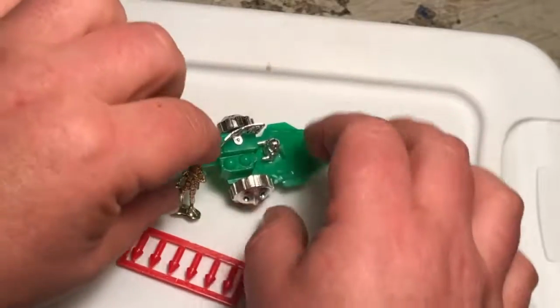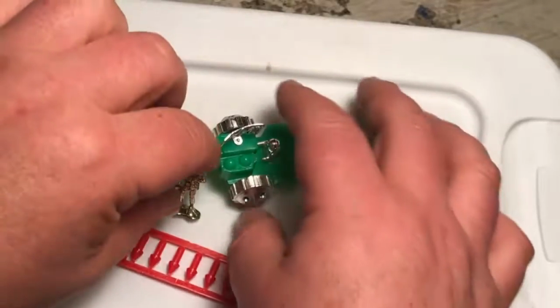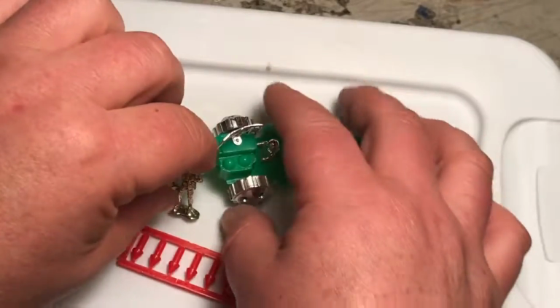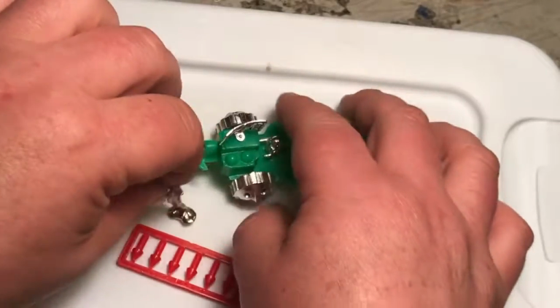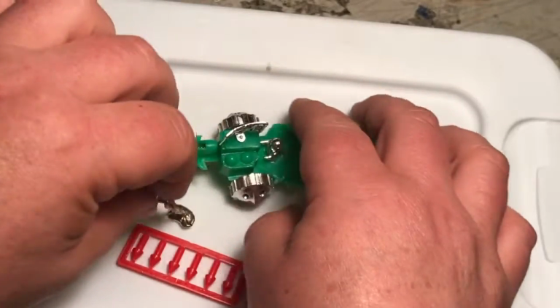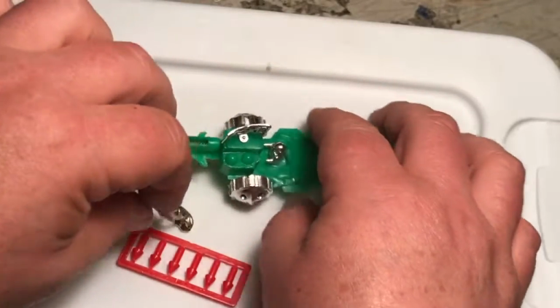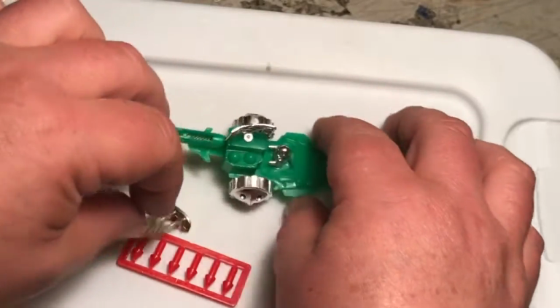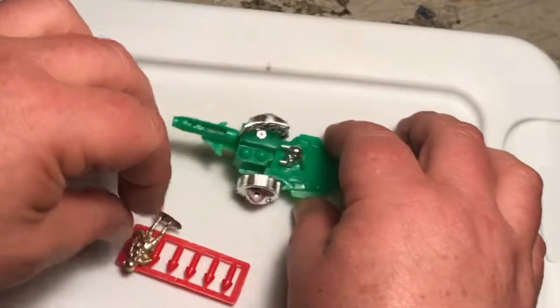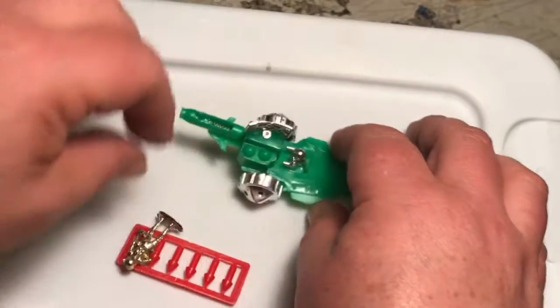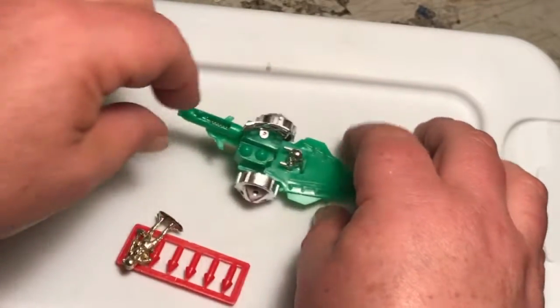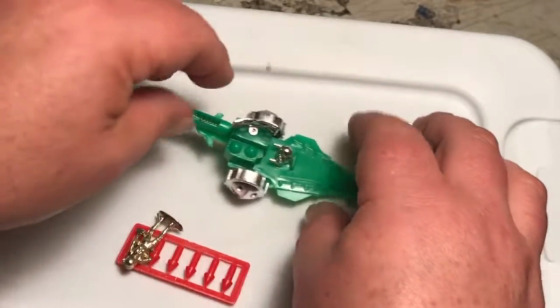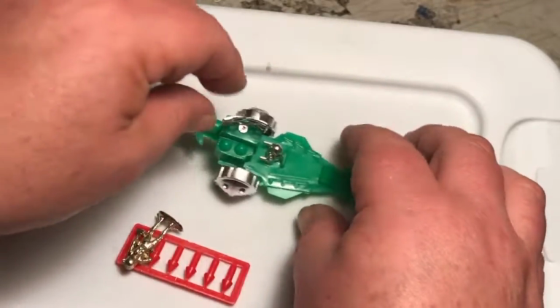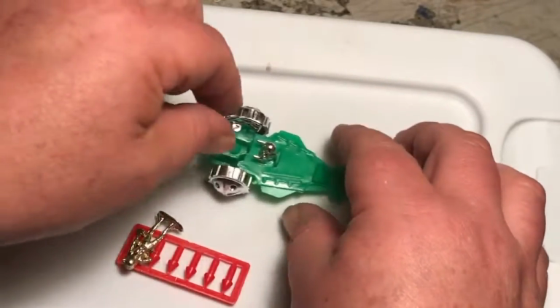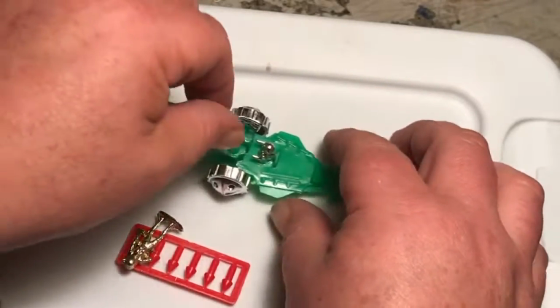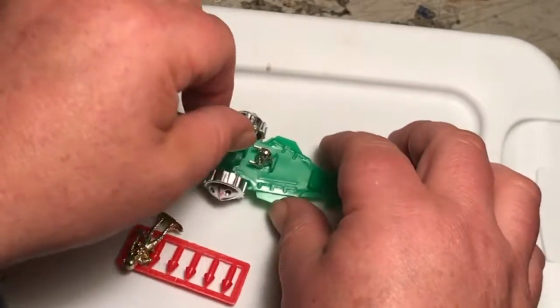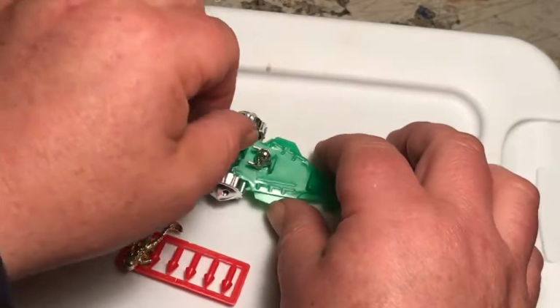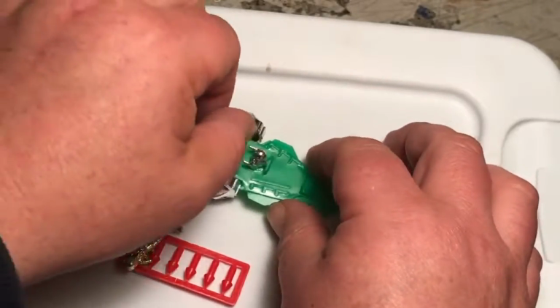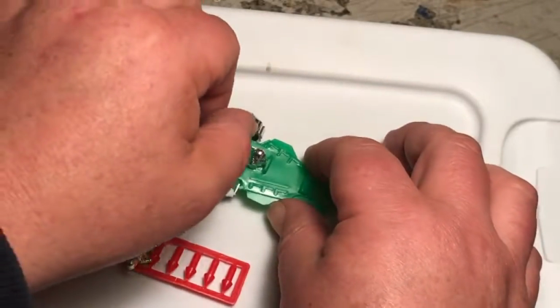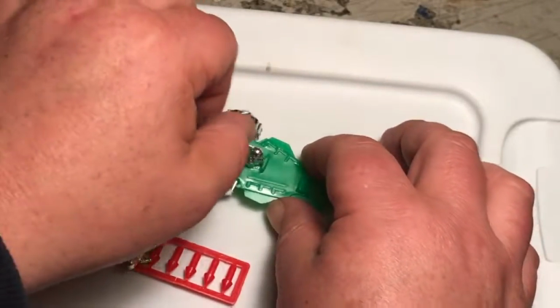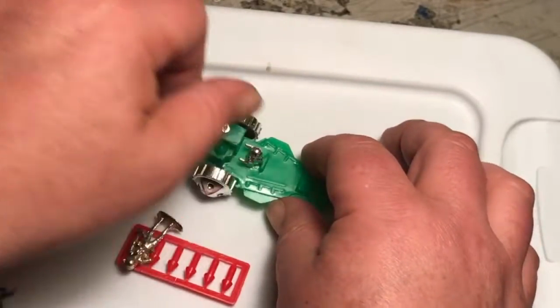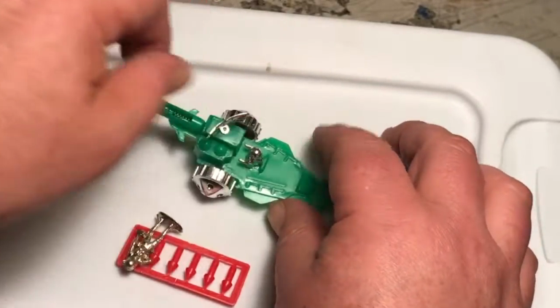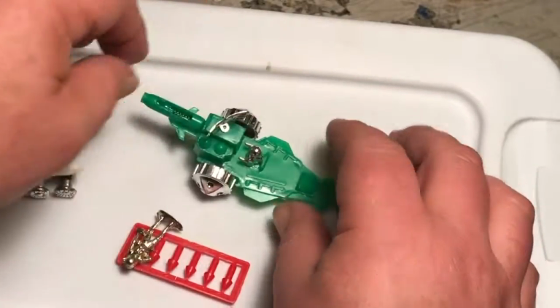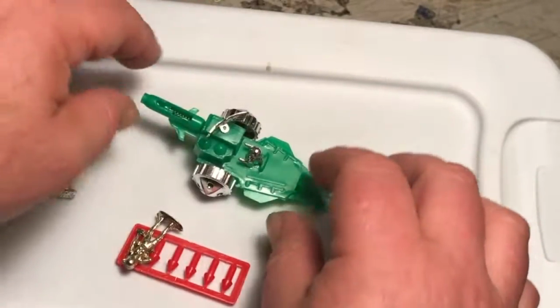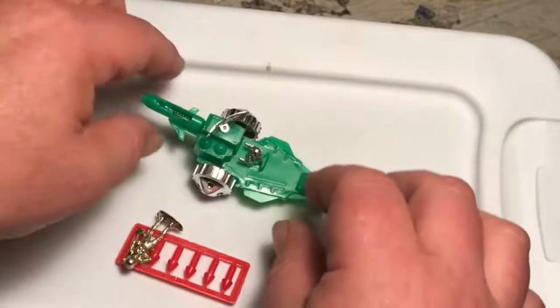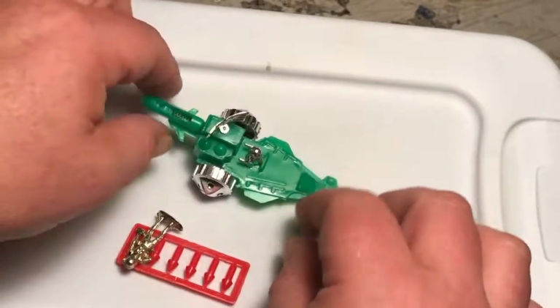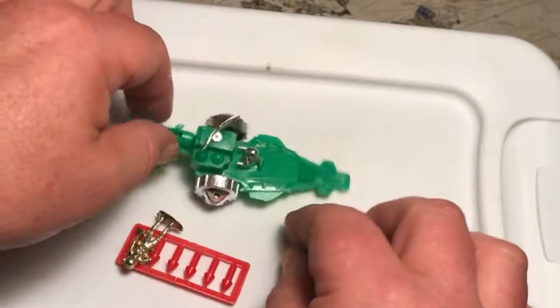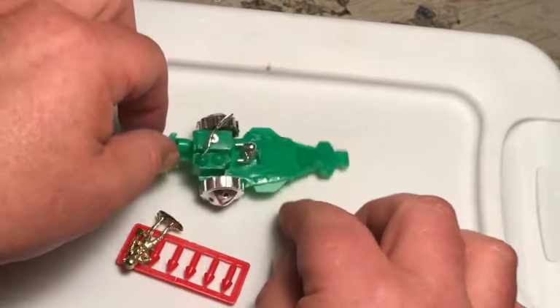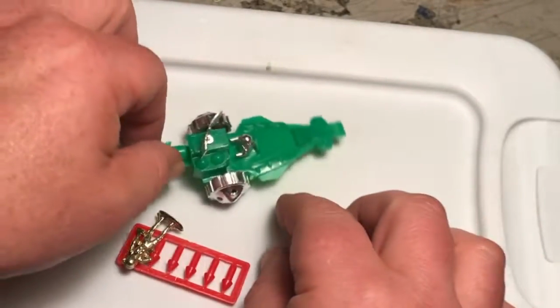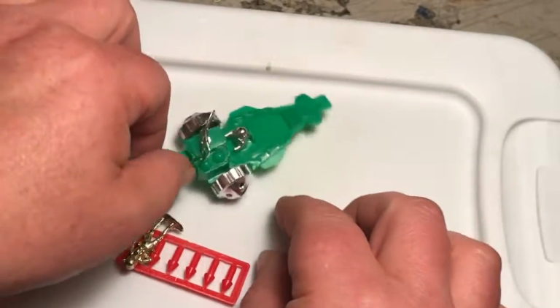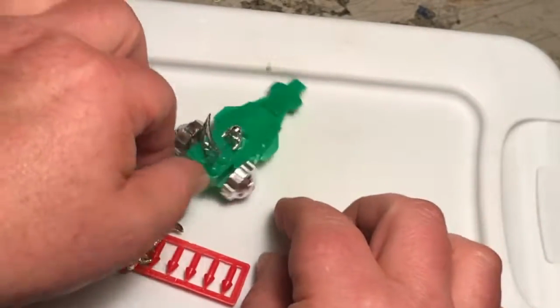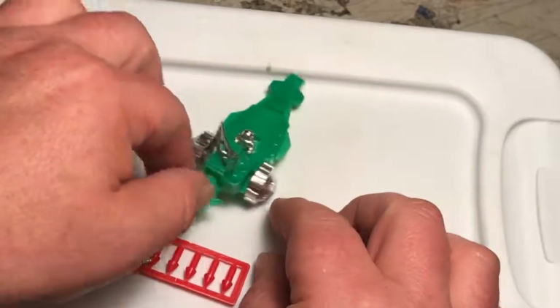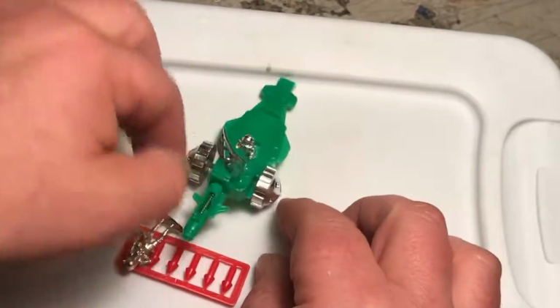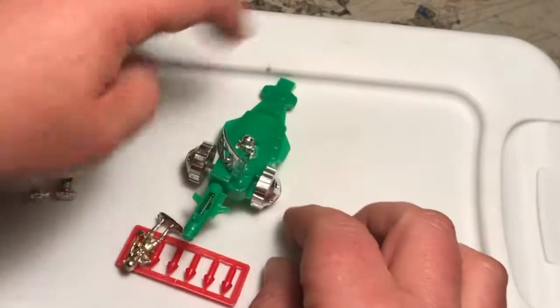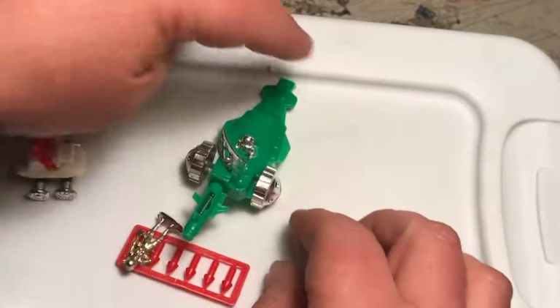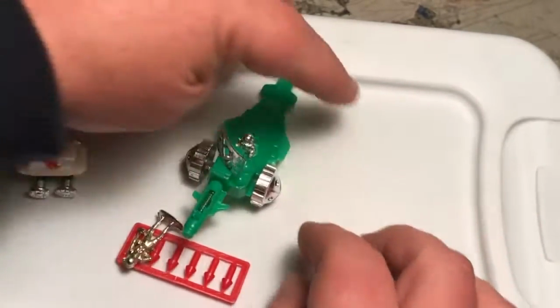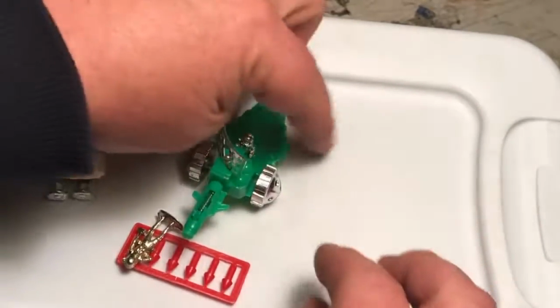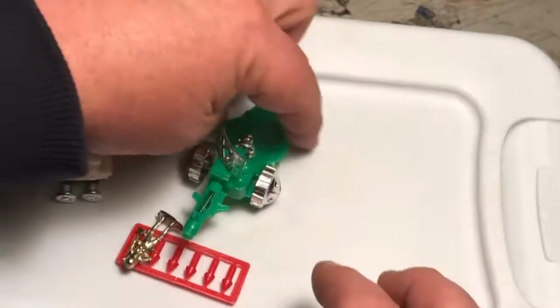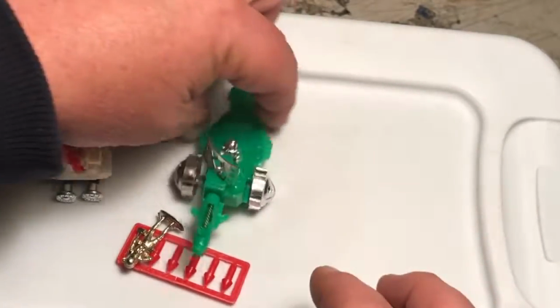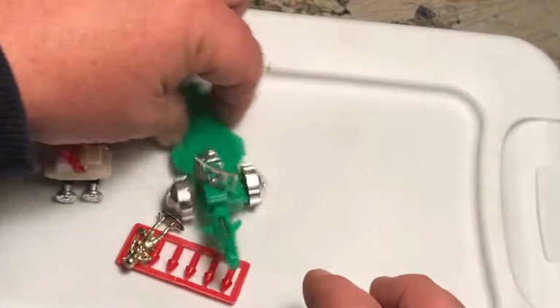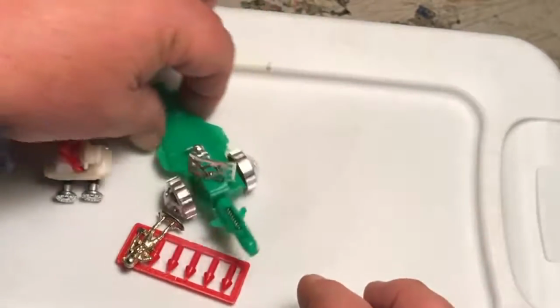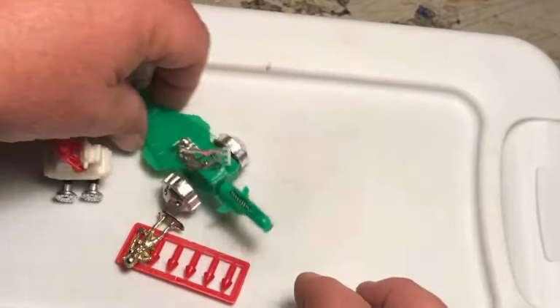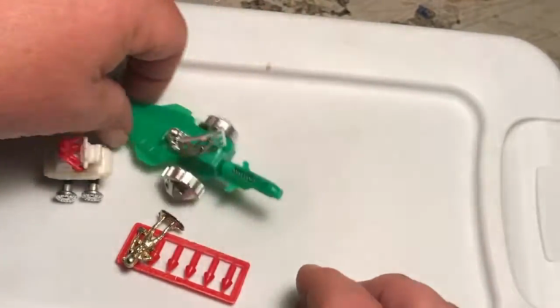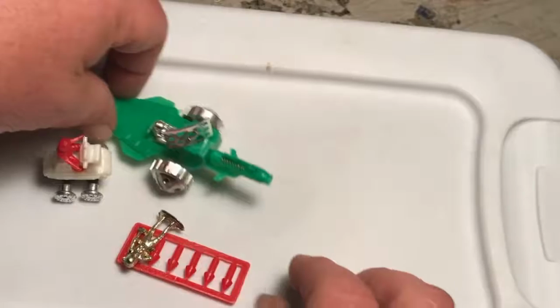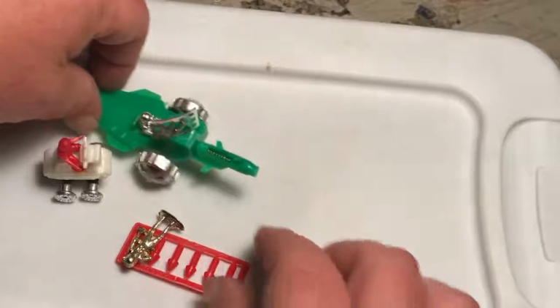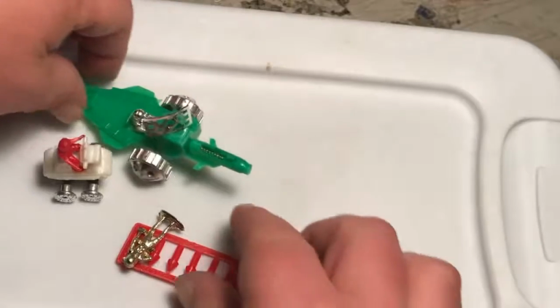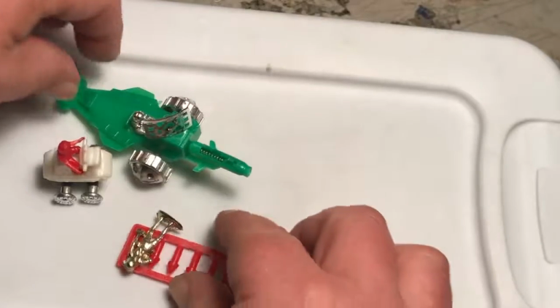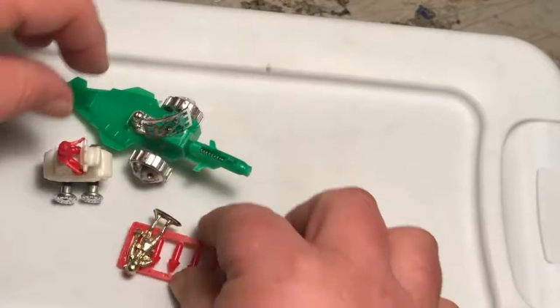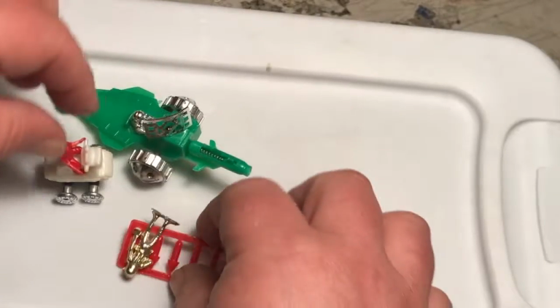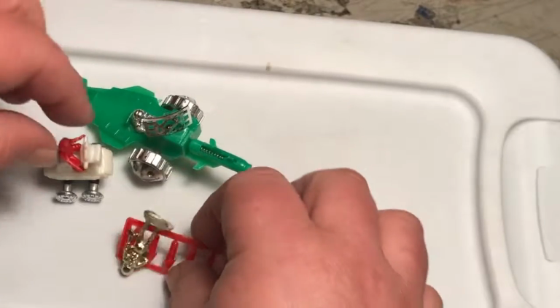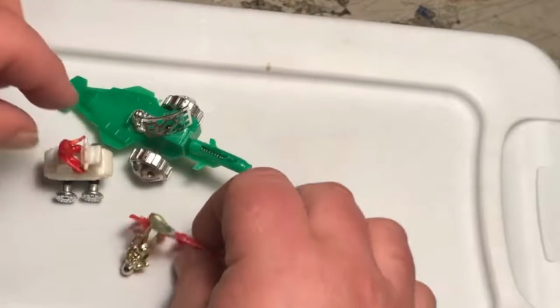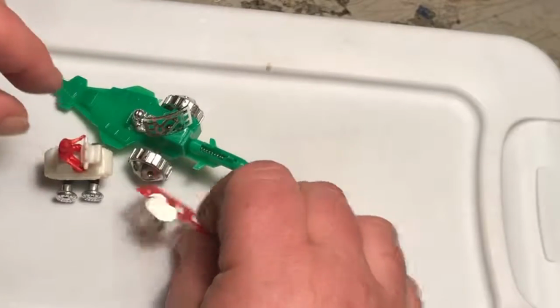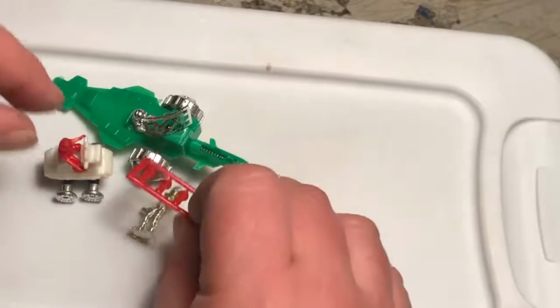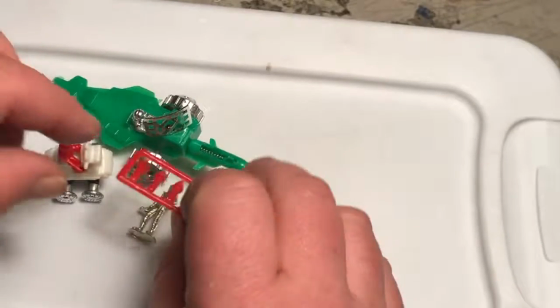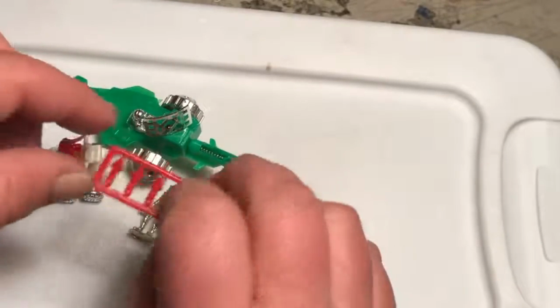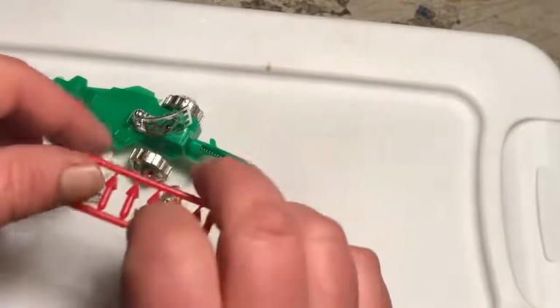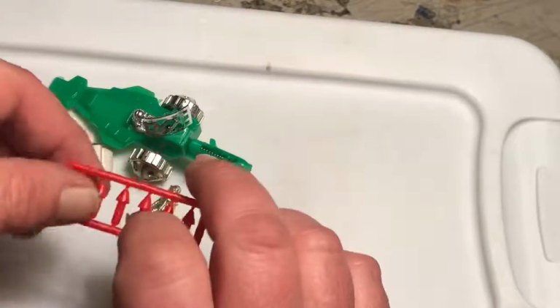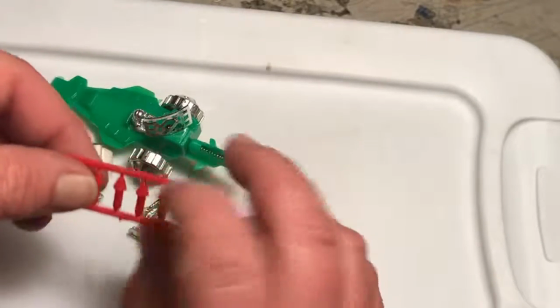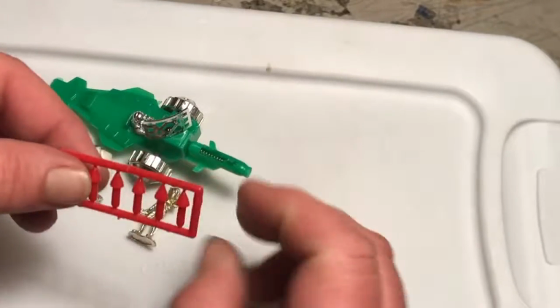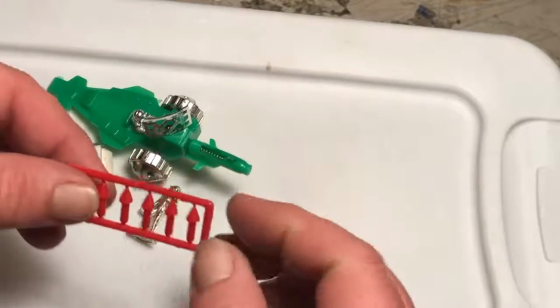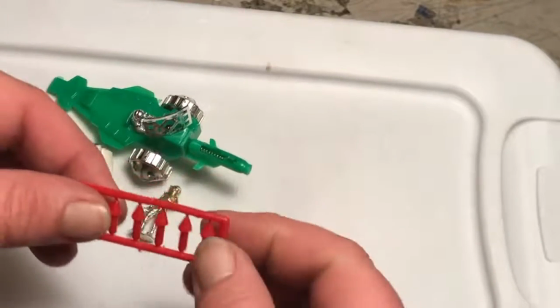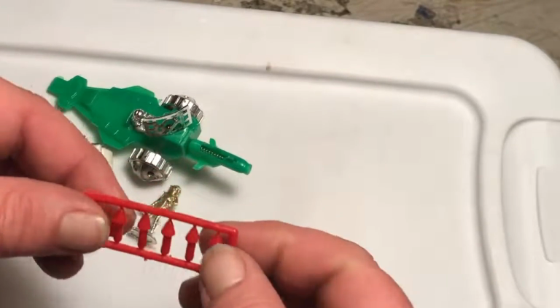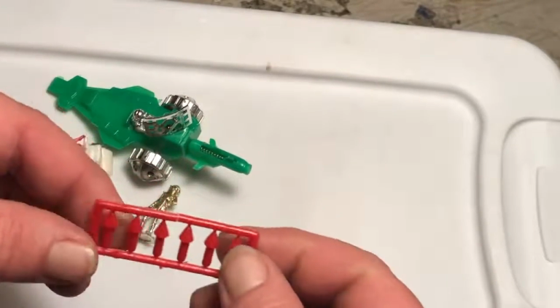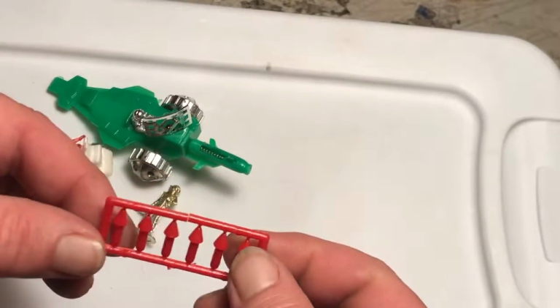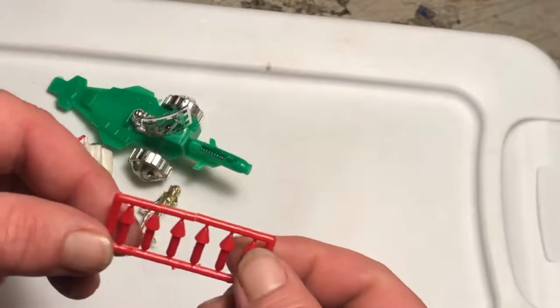We'll do a test firing with the cannon back at my dad's or something.